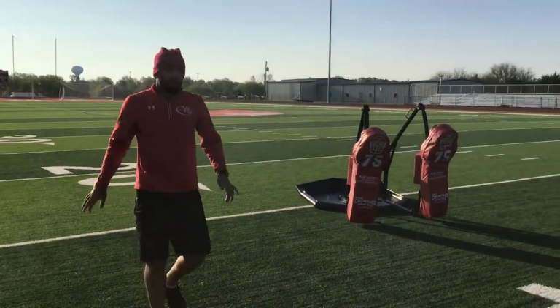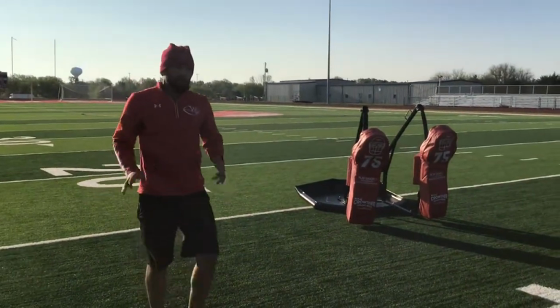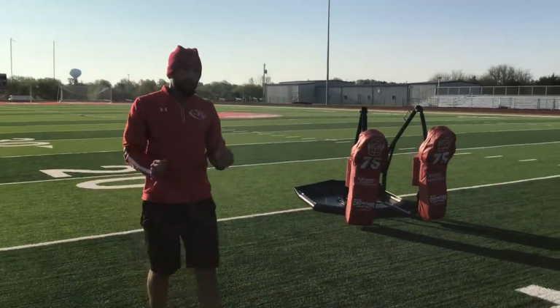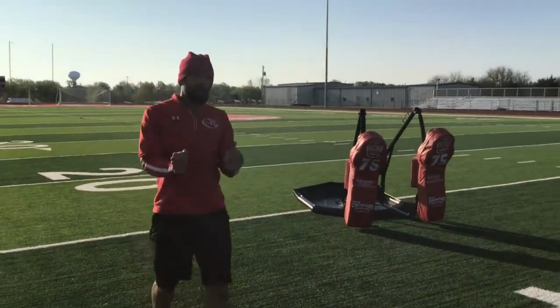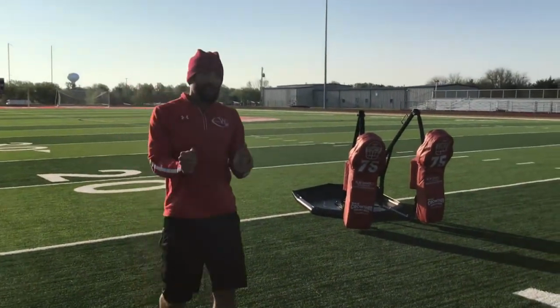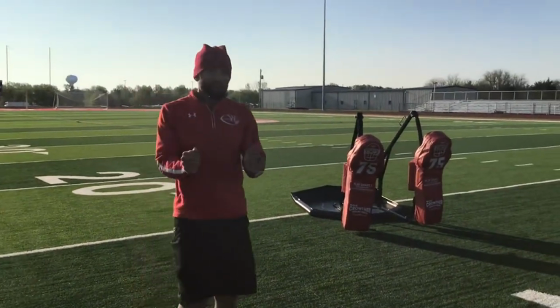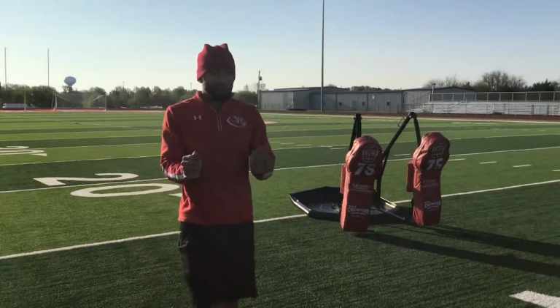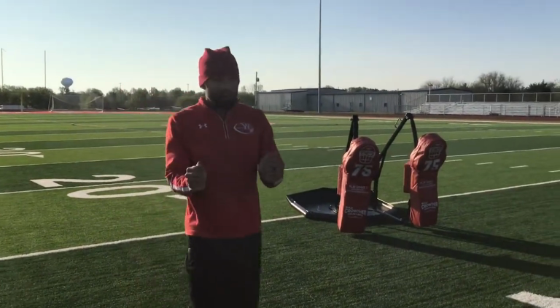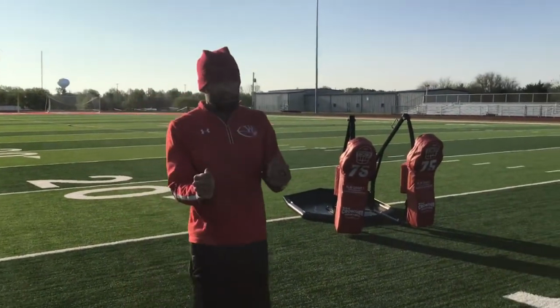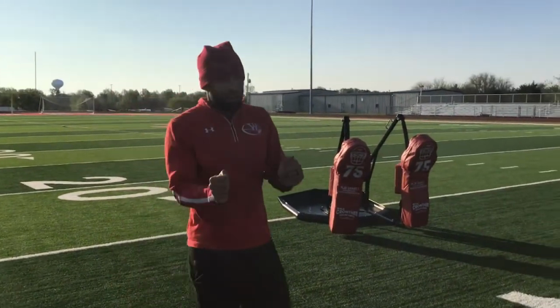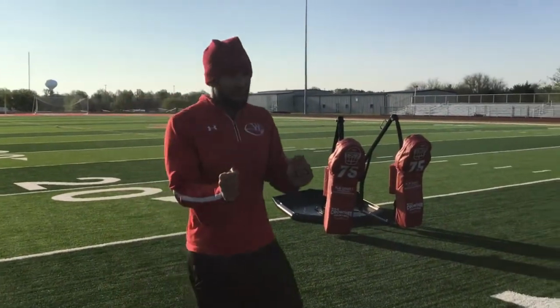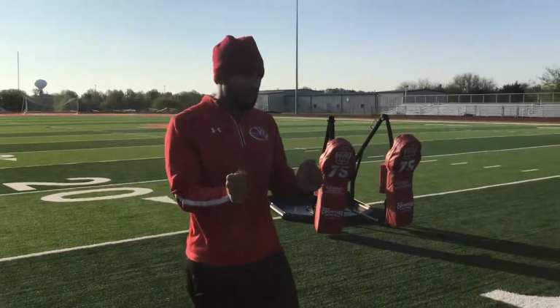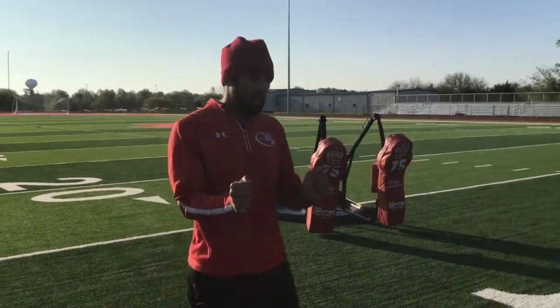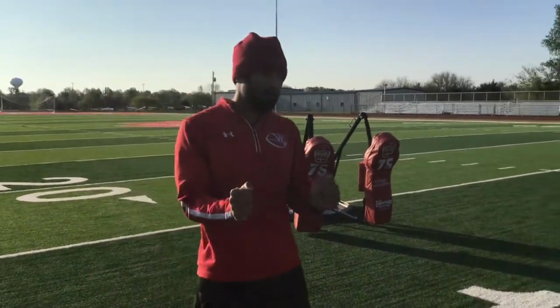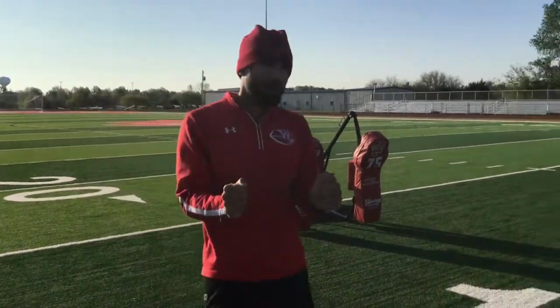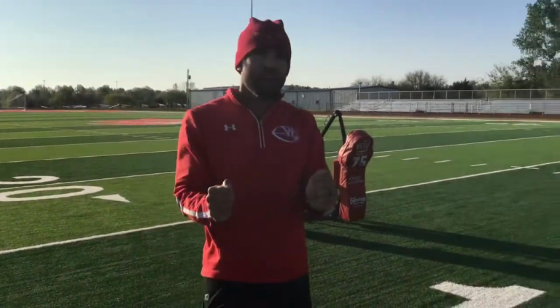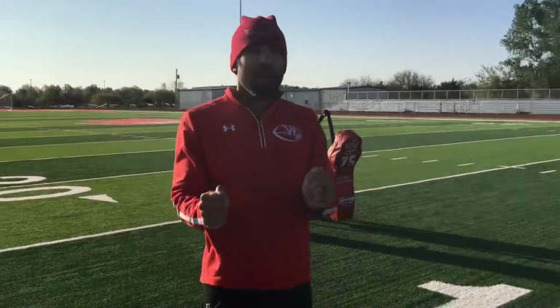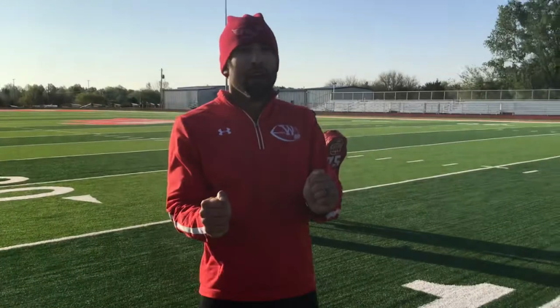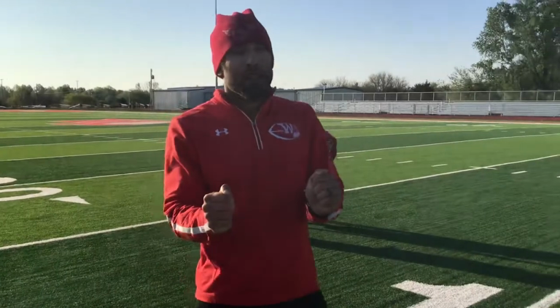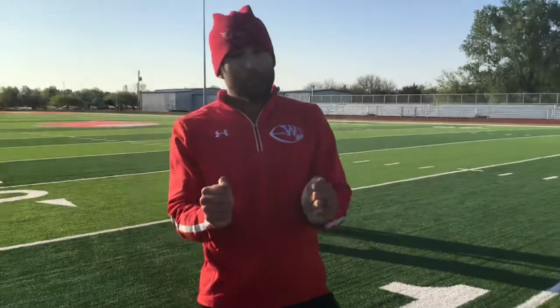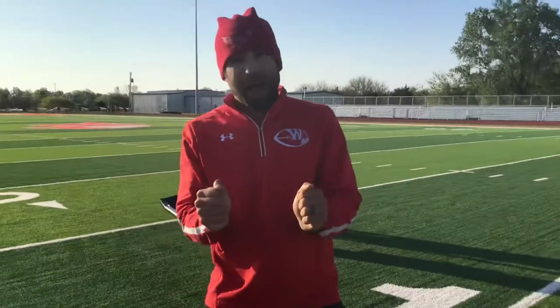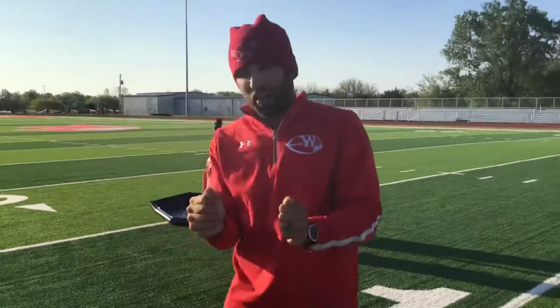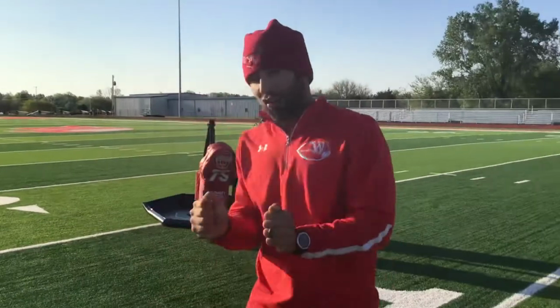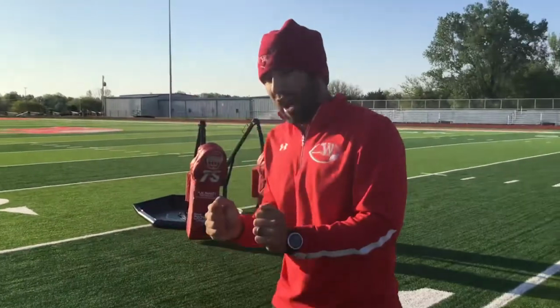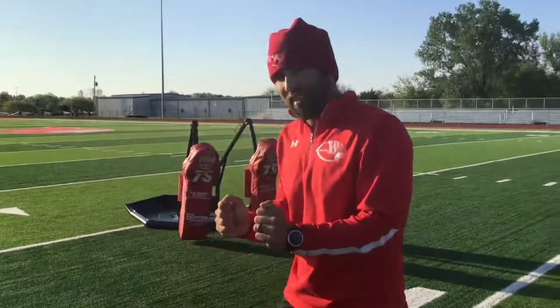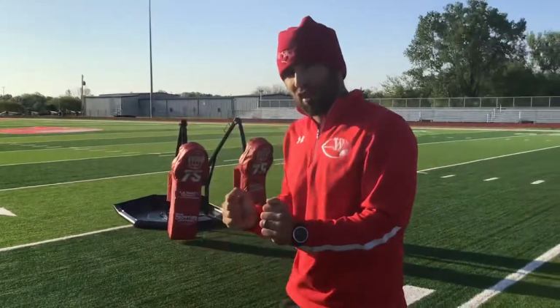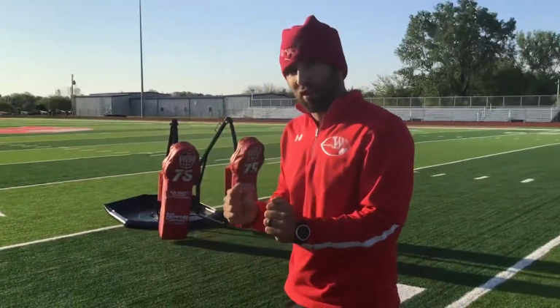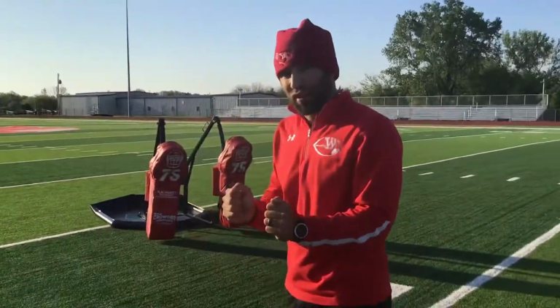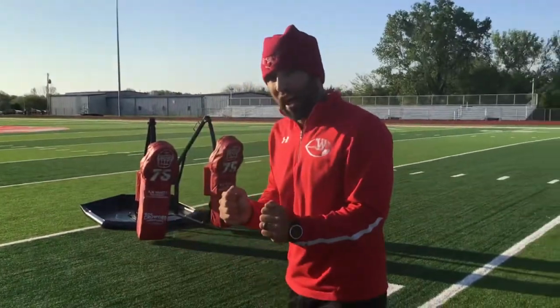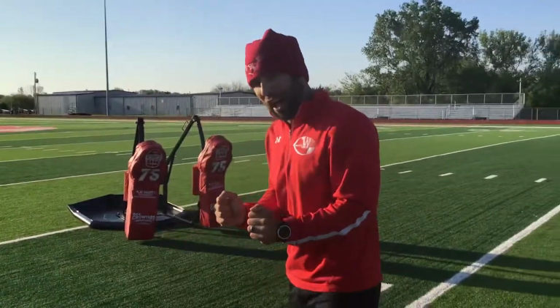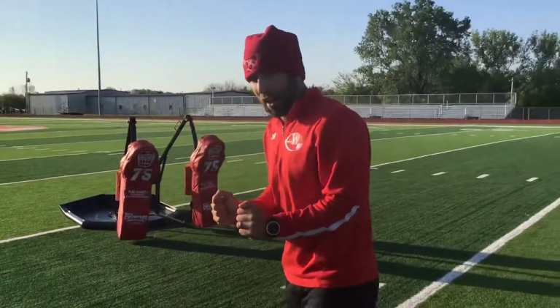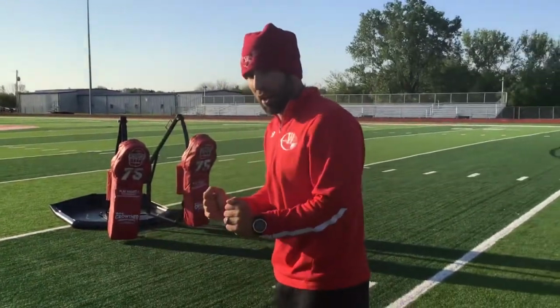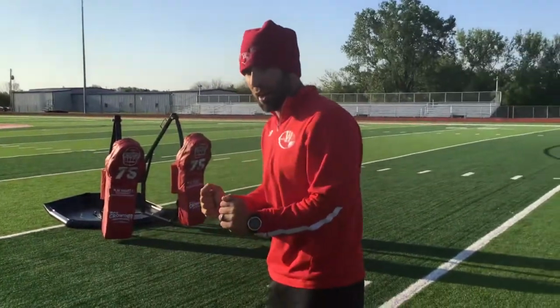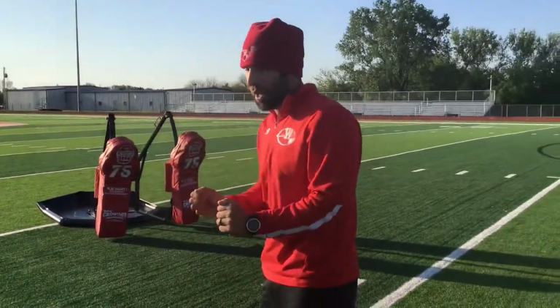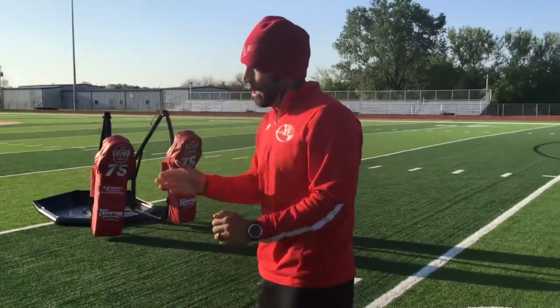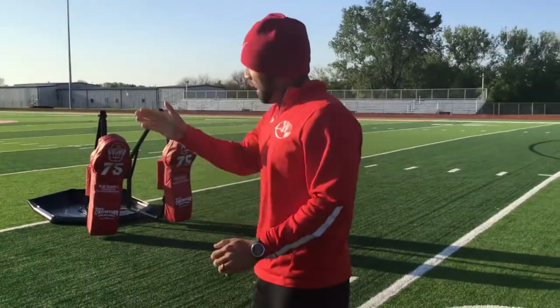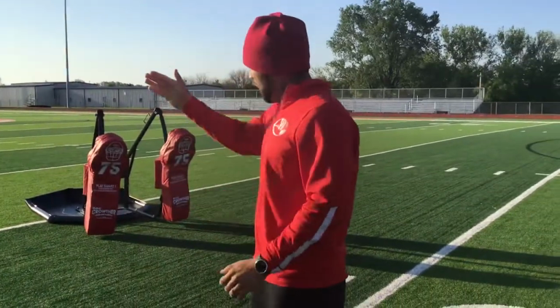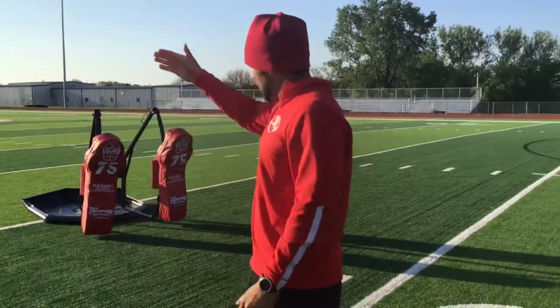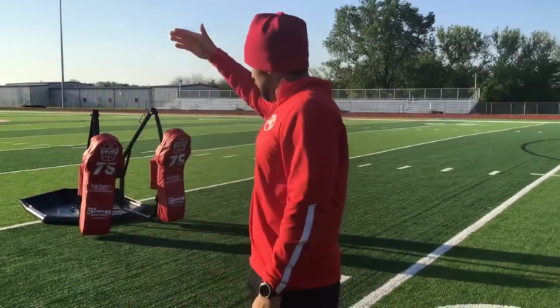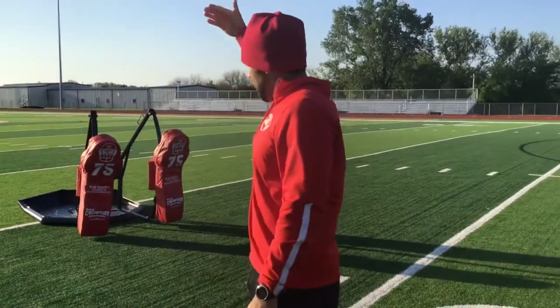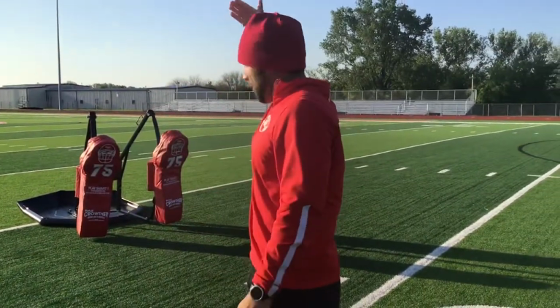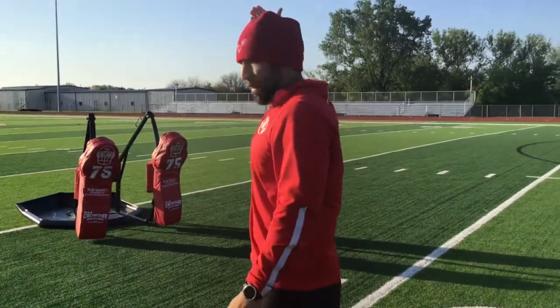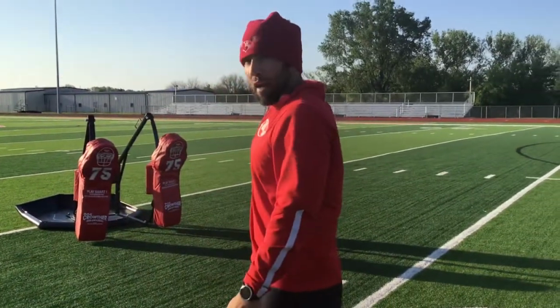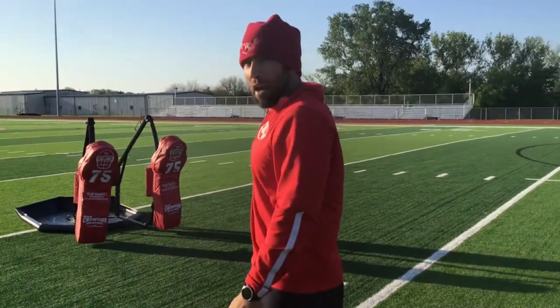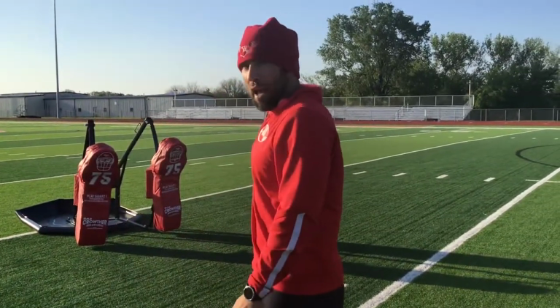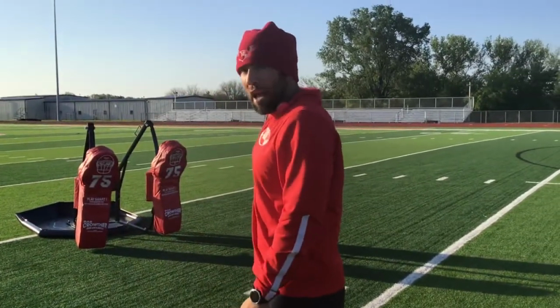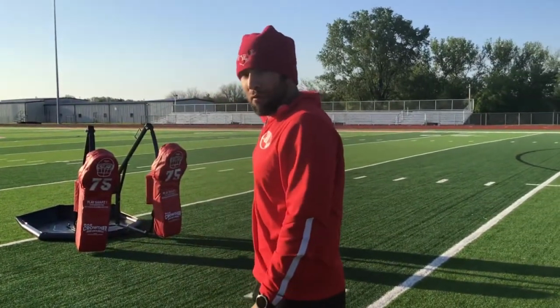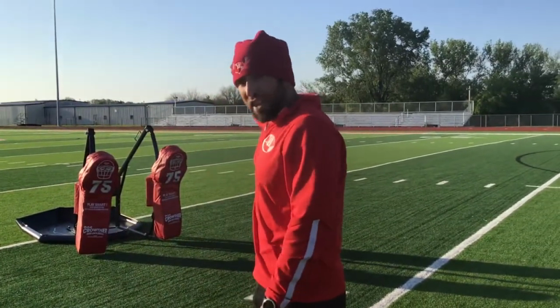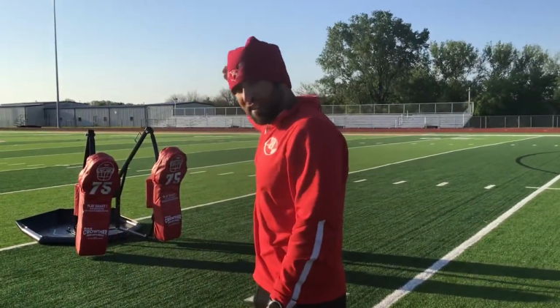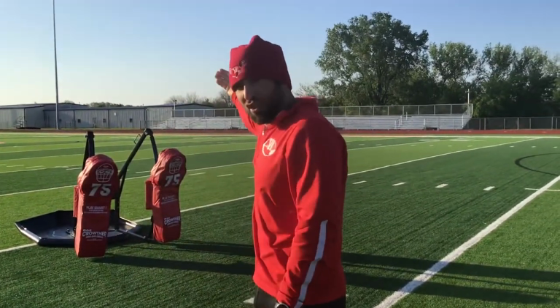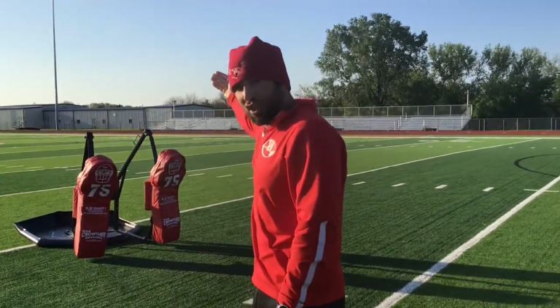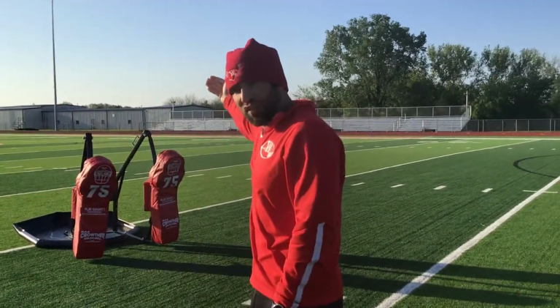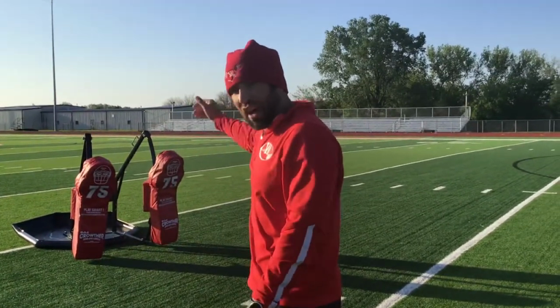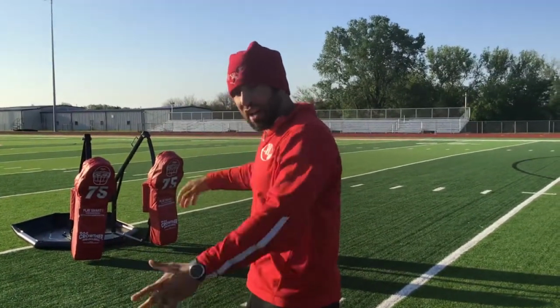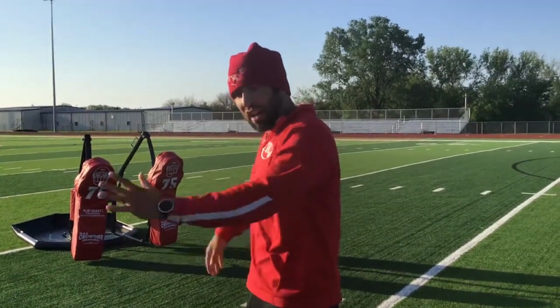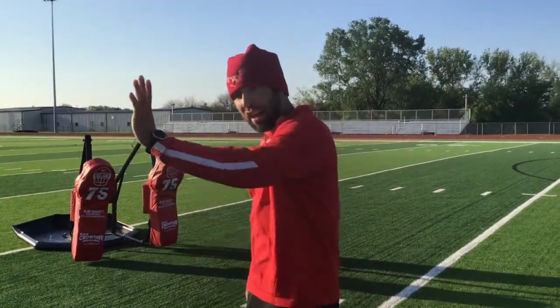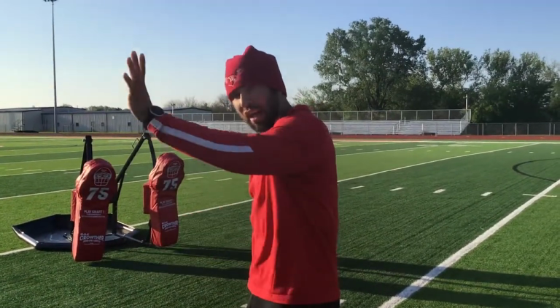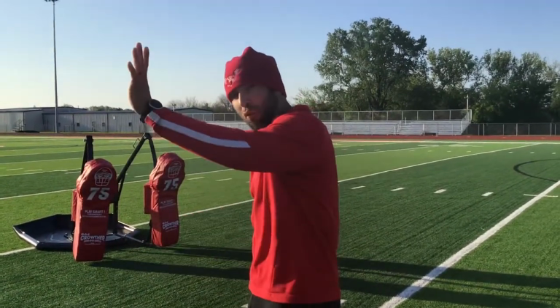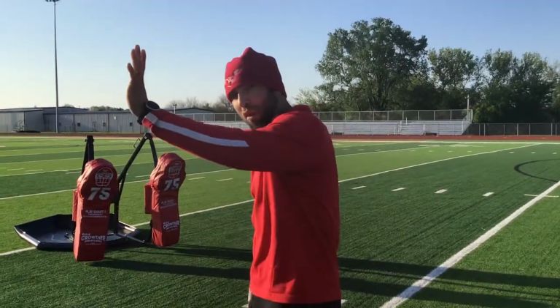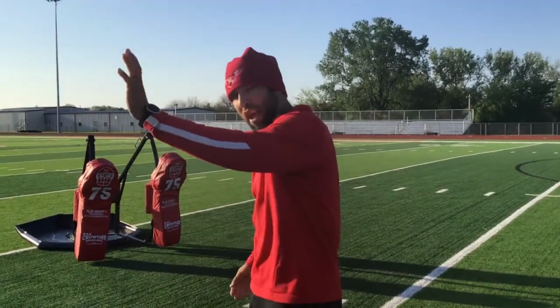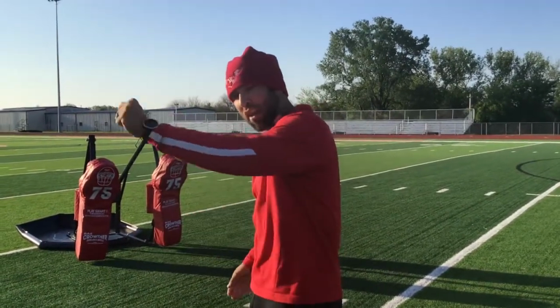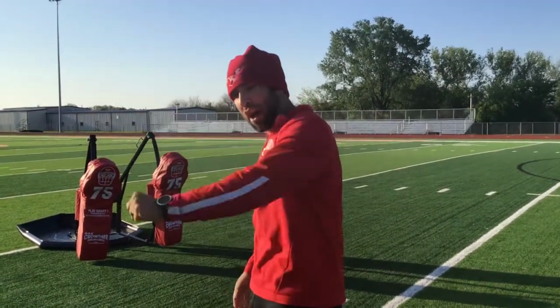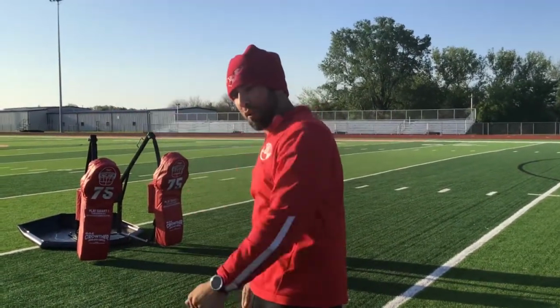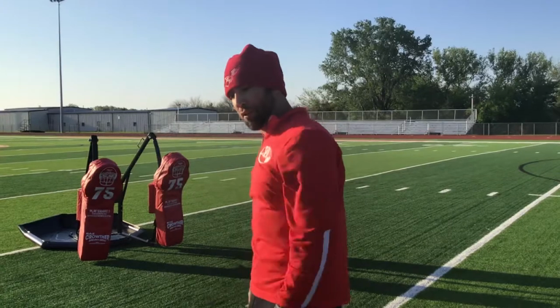Two hands on if the backer's not to your side. If he is to your side, you've got to have one hand off.